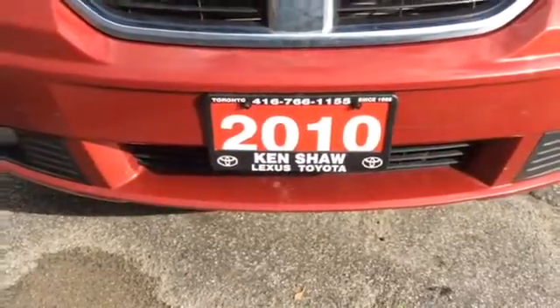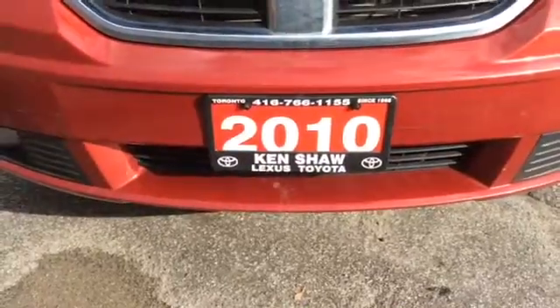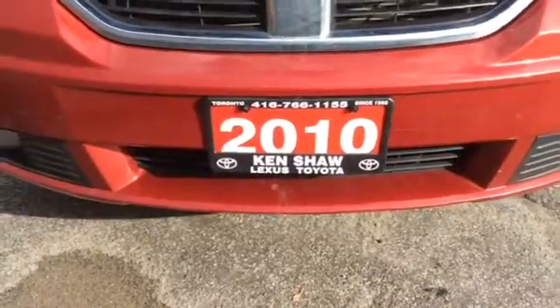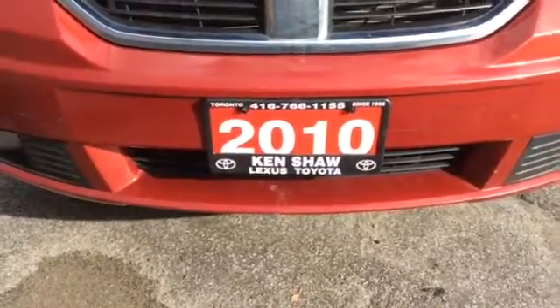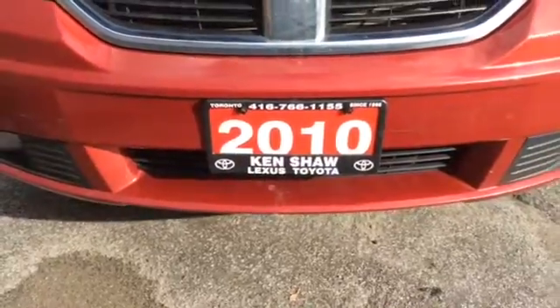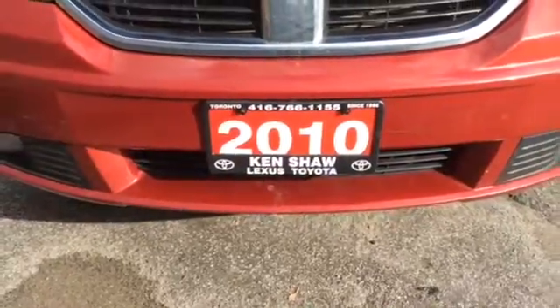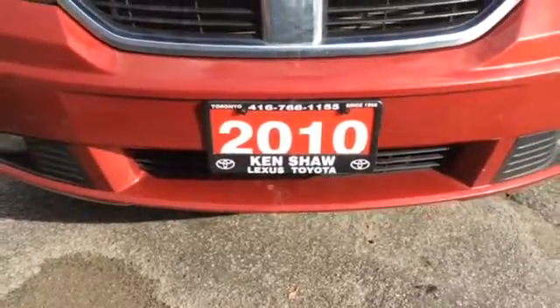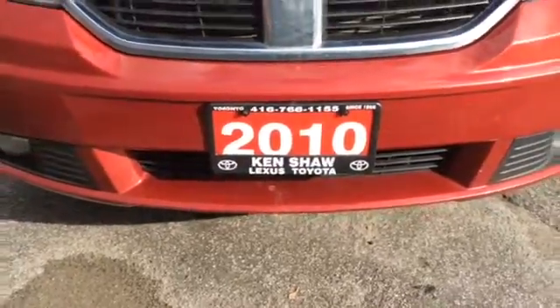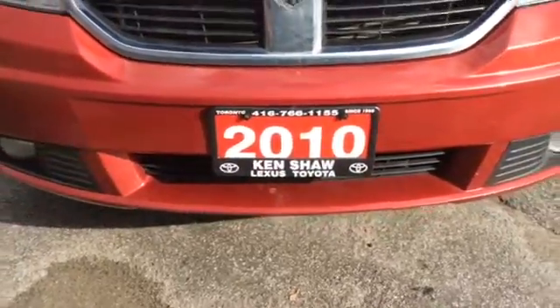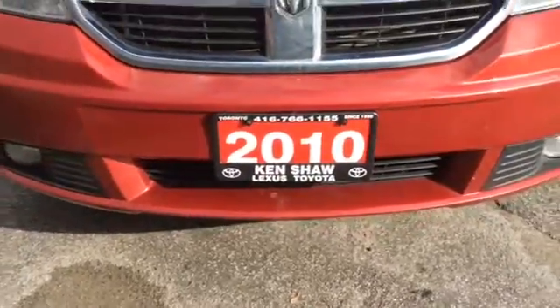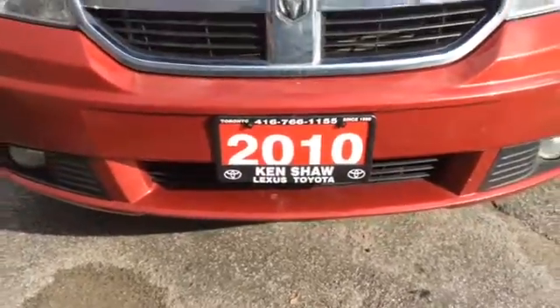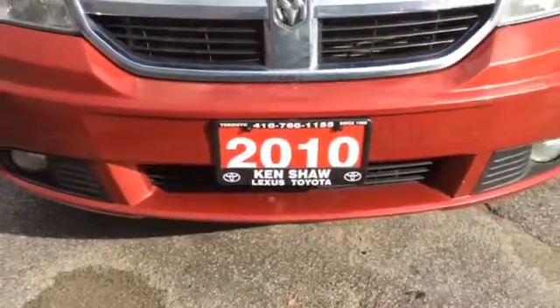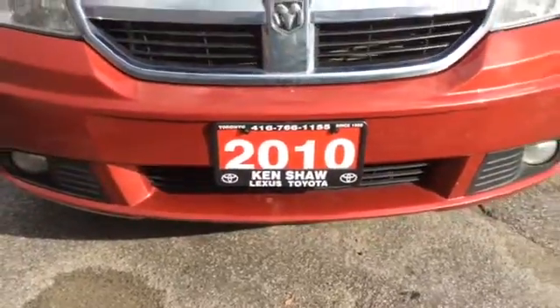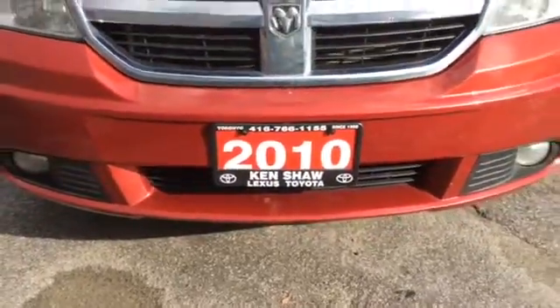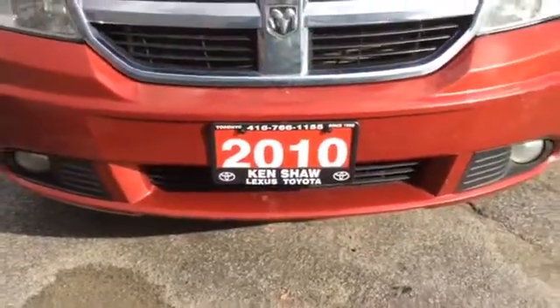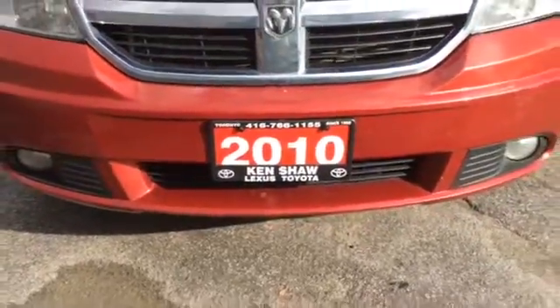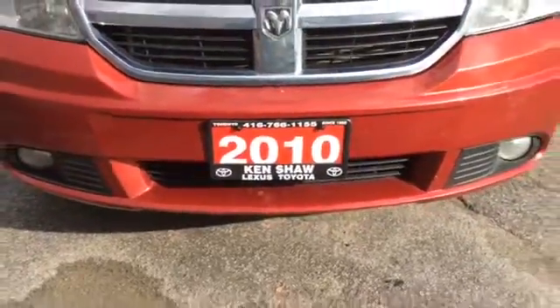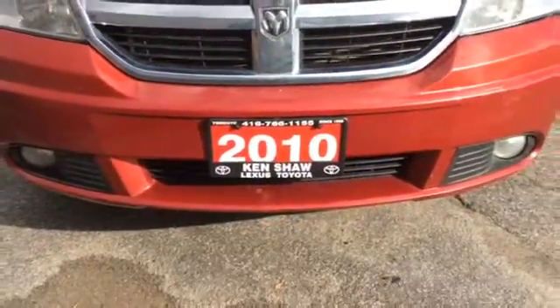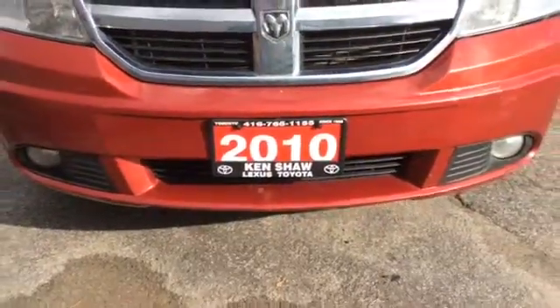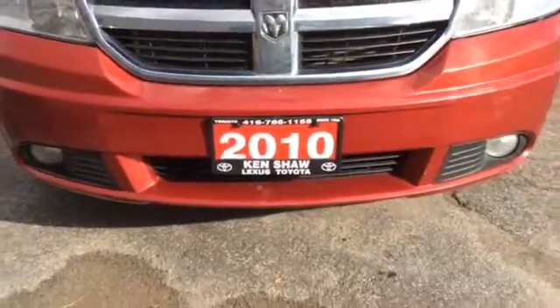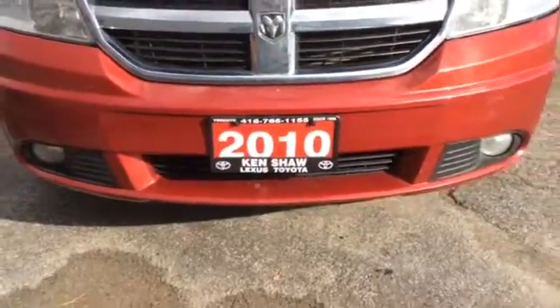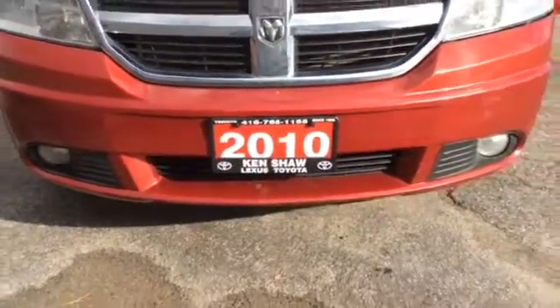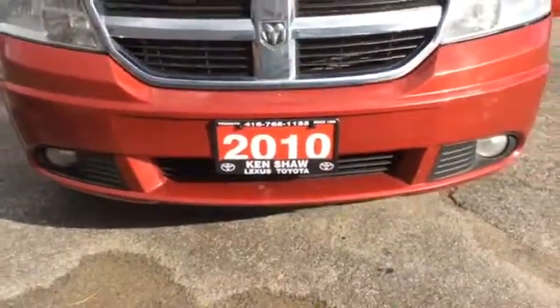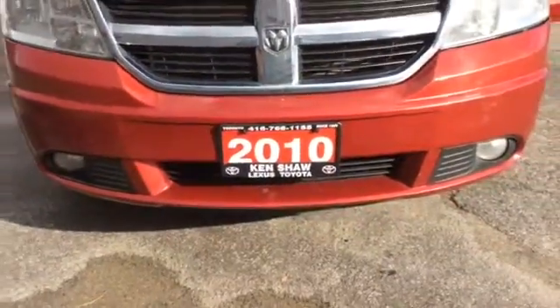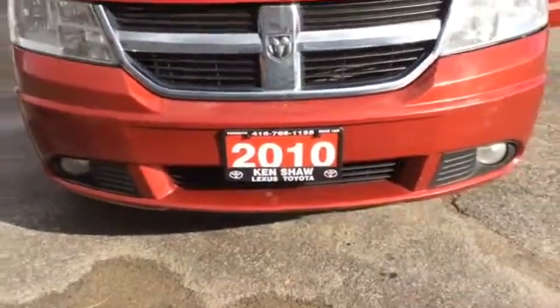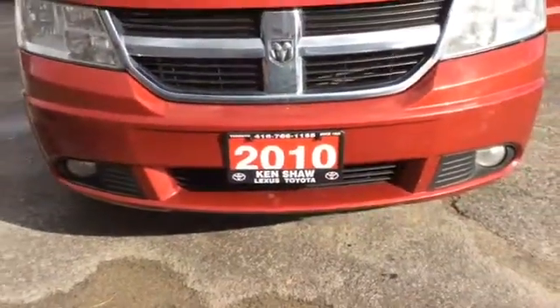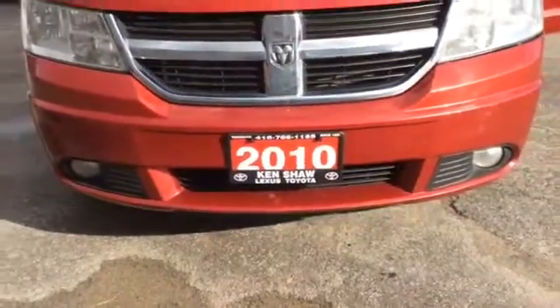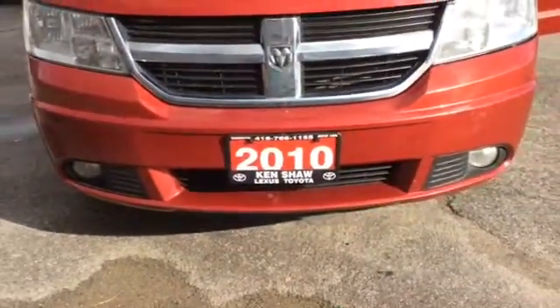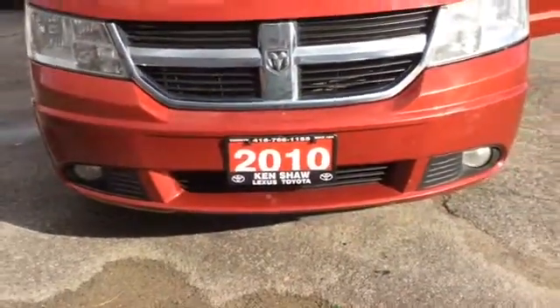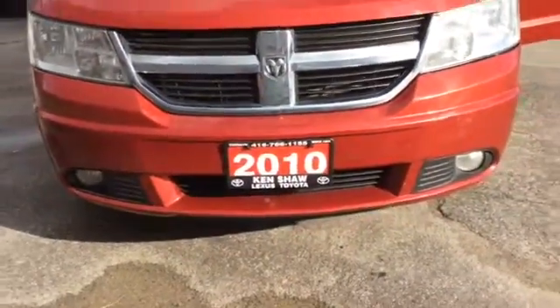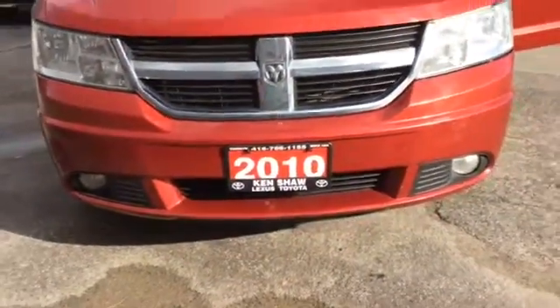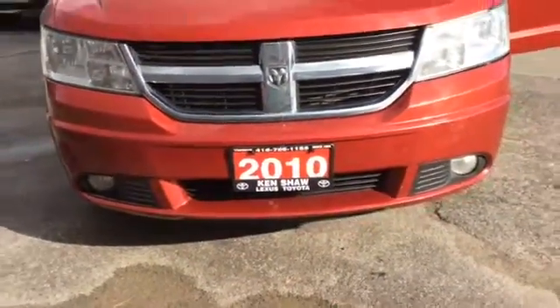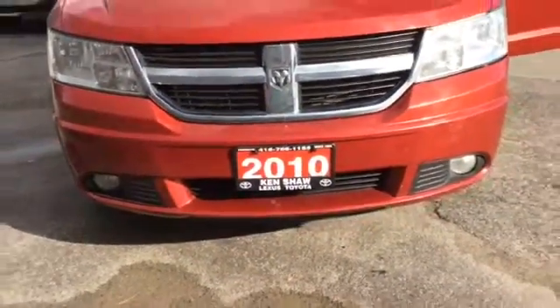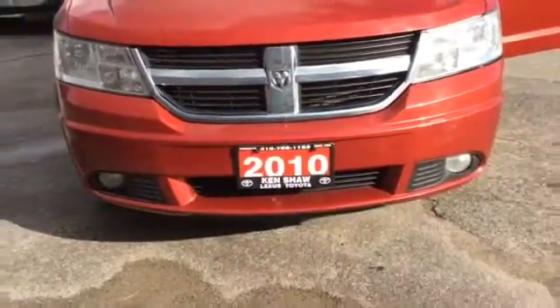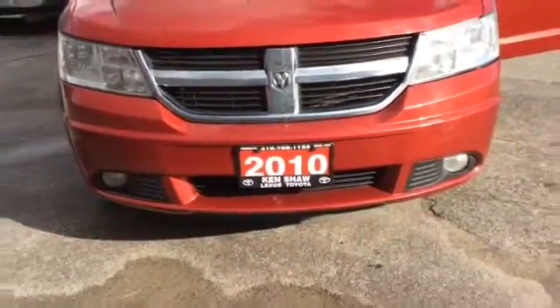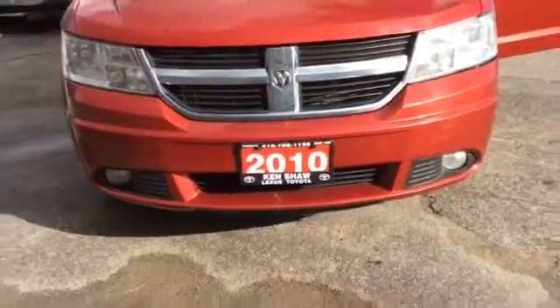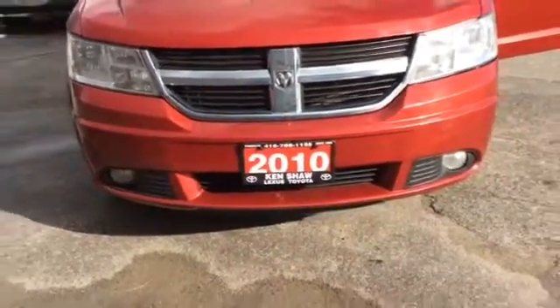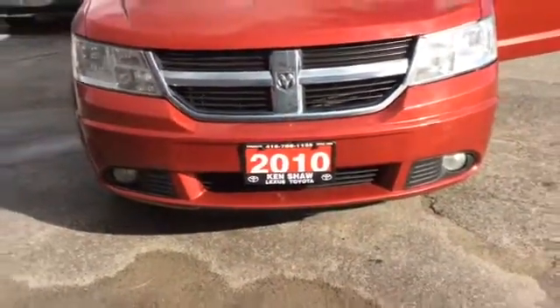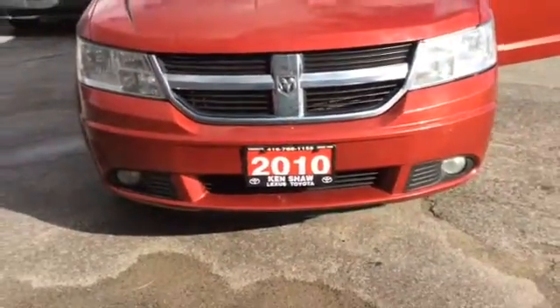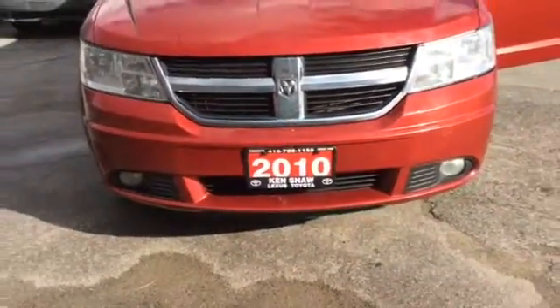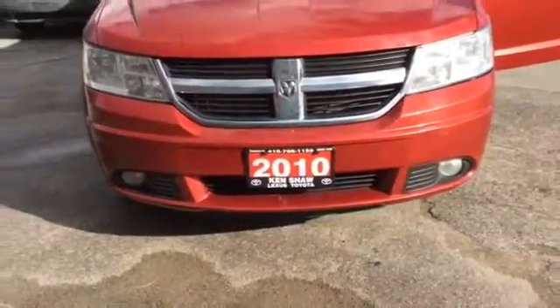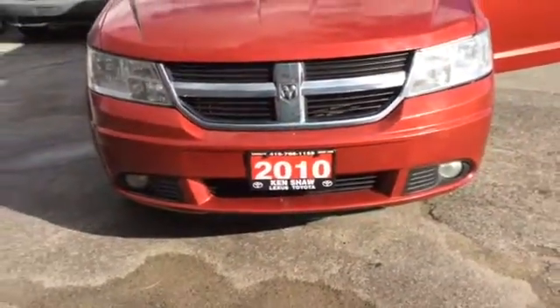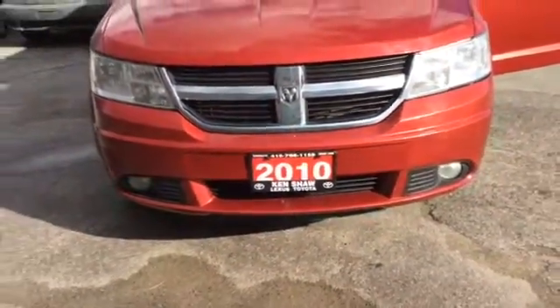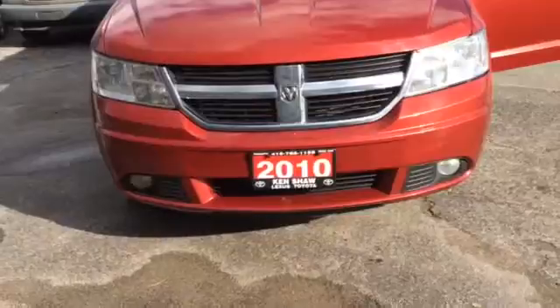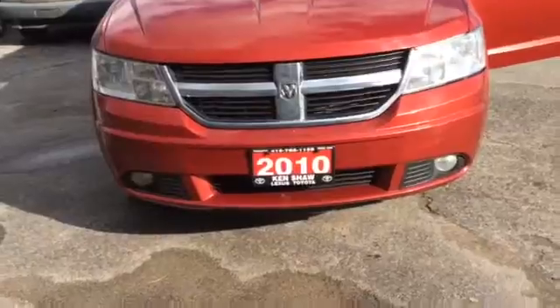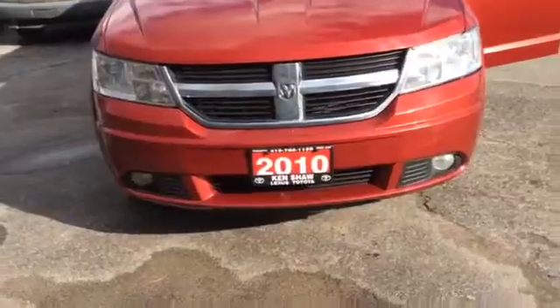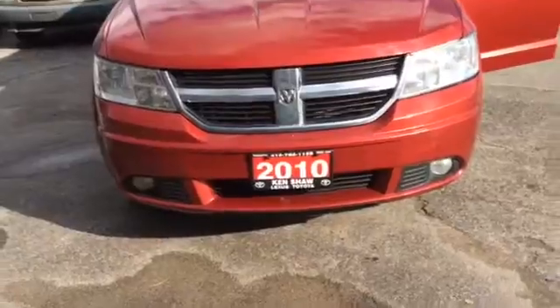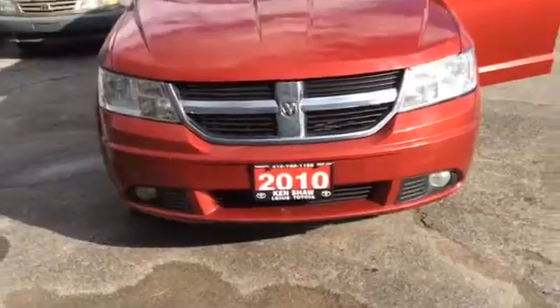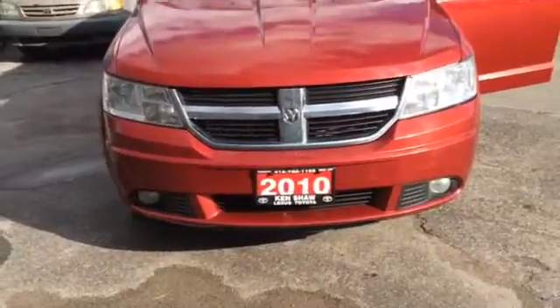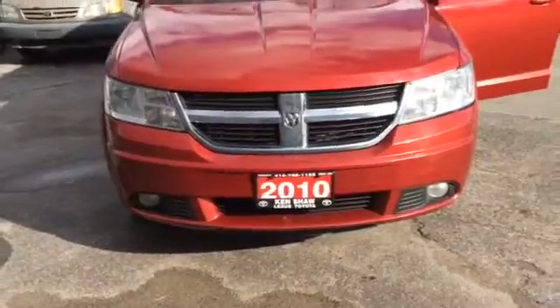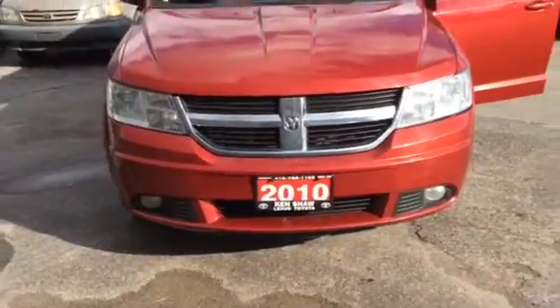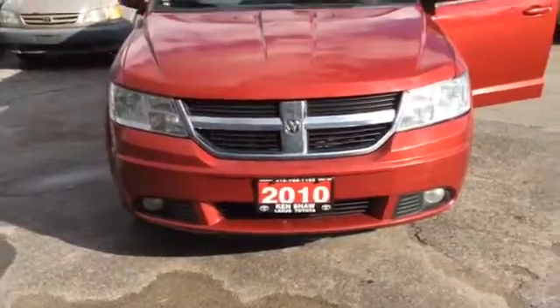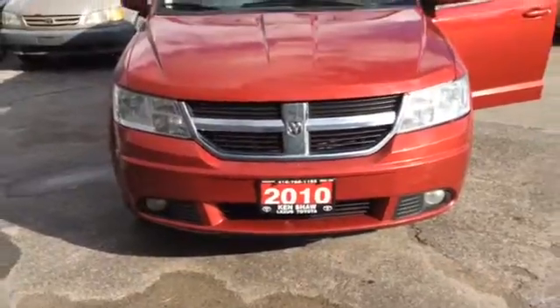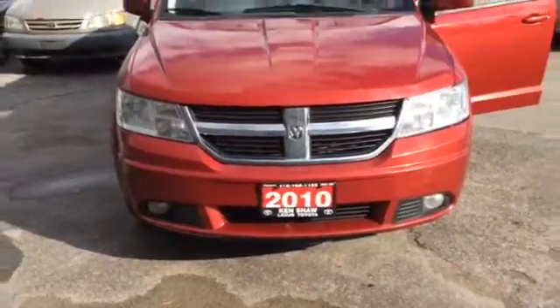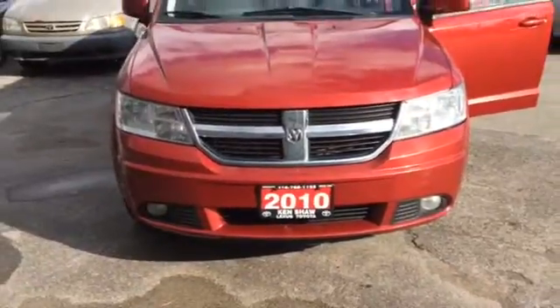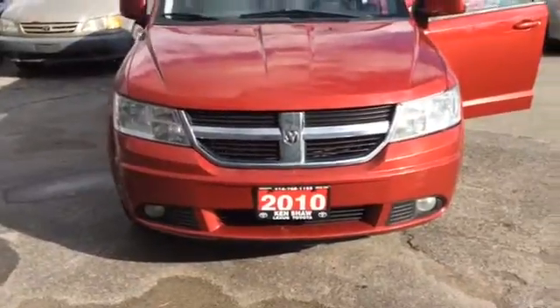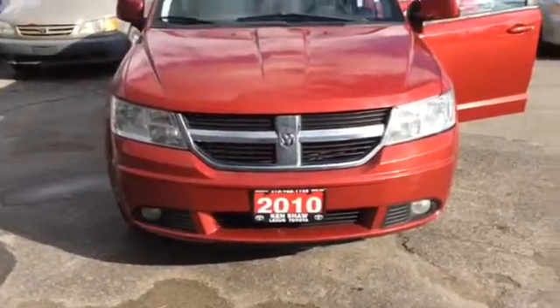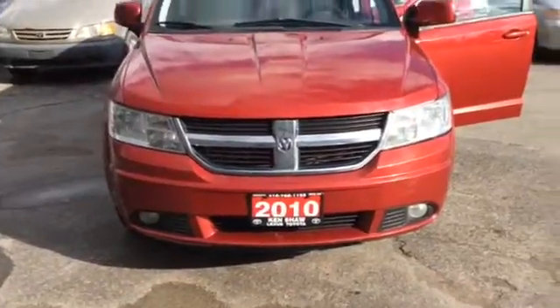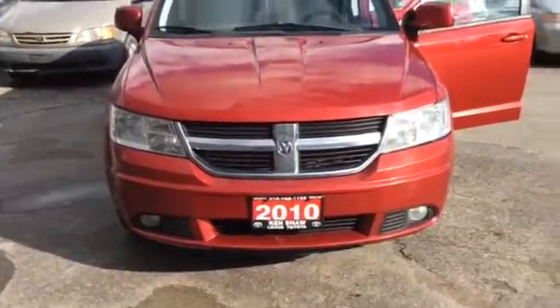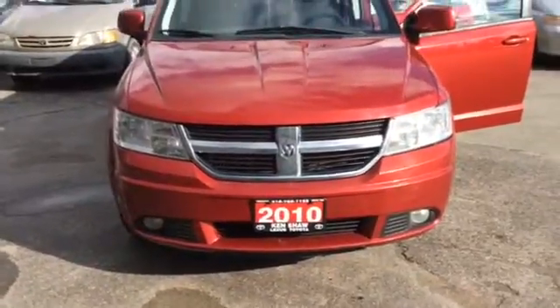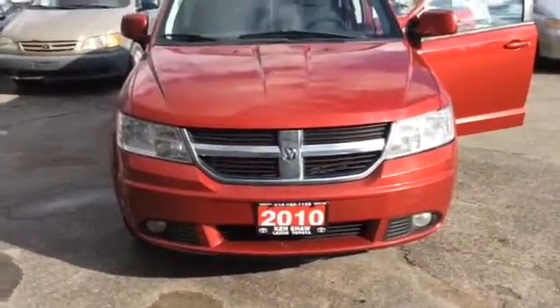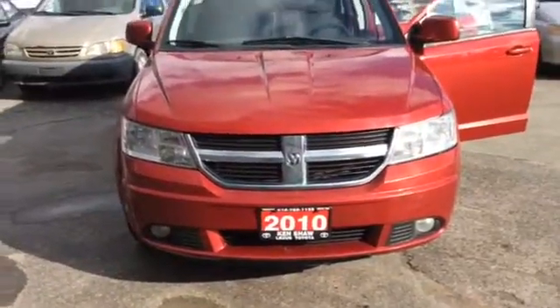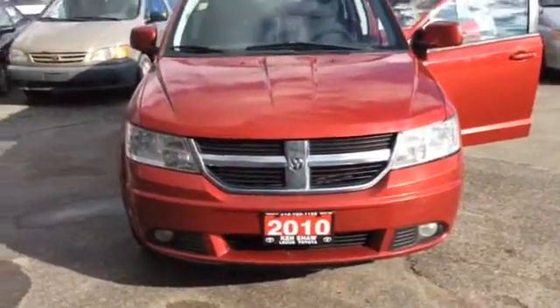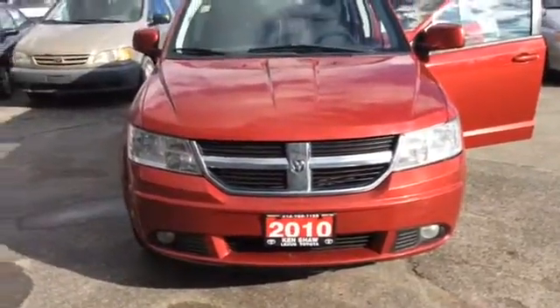Hi, I'm Milda. It's Stephanie from Ken Shaw Toyota. Just want to give you a quick welcome video of the 2010 Dodge Journey.